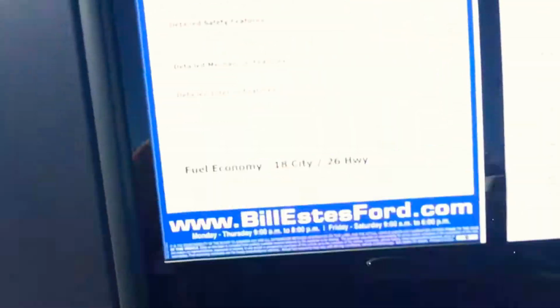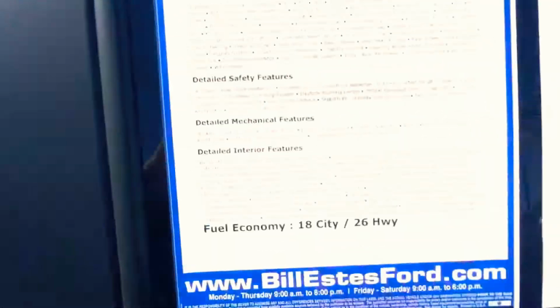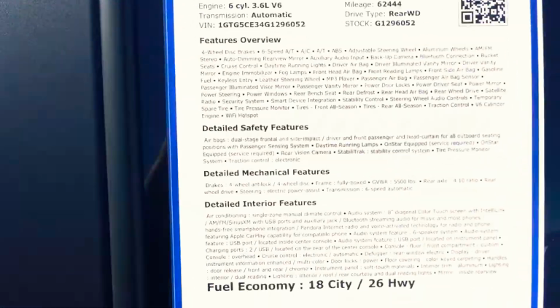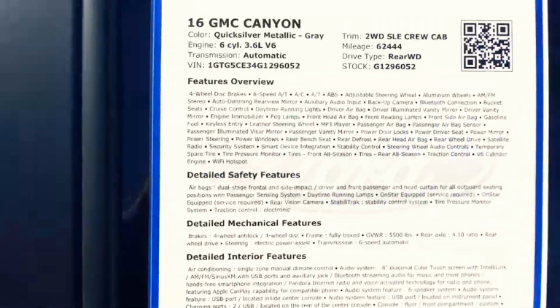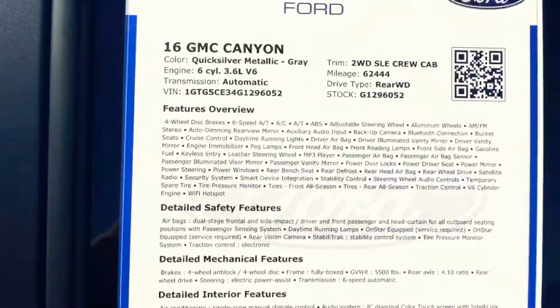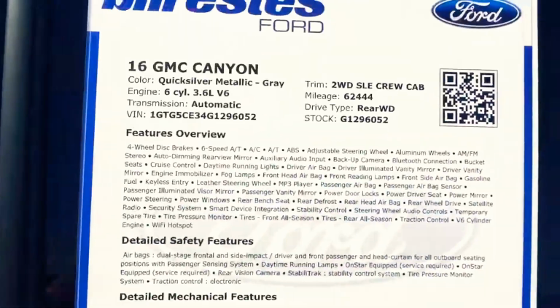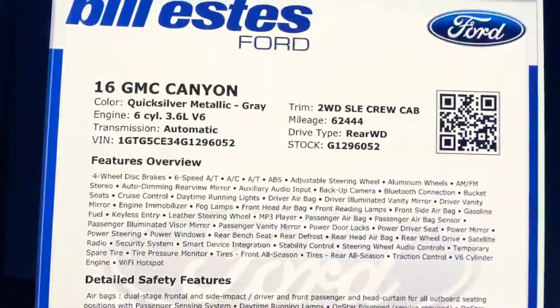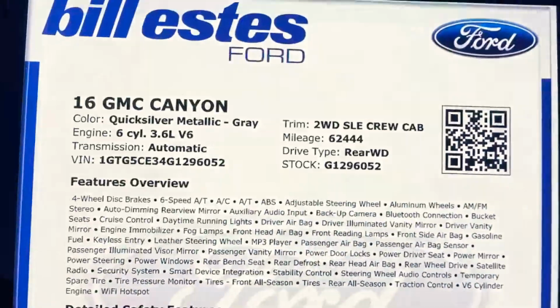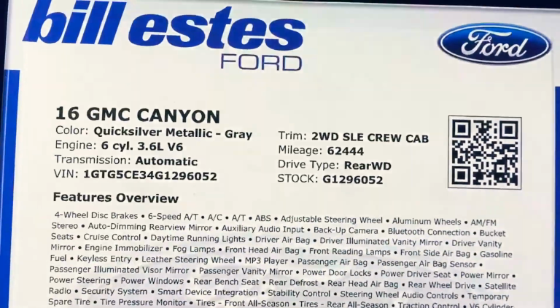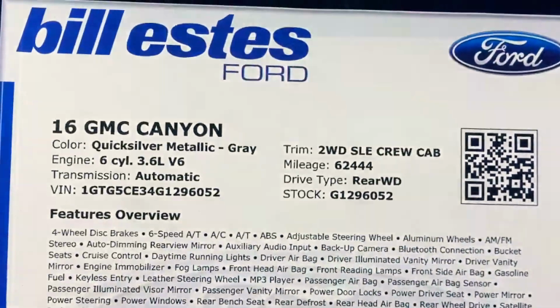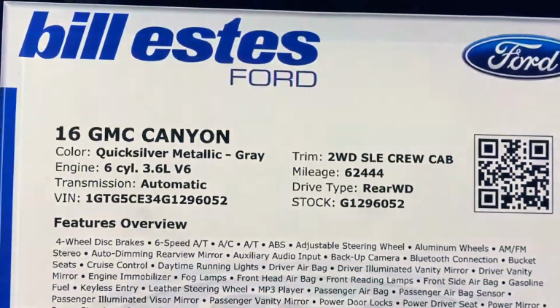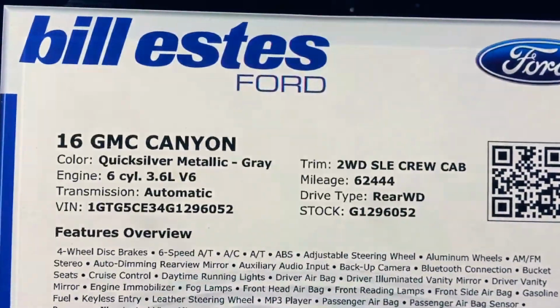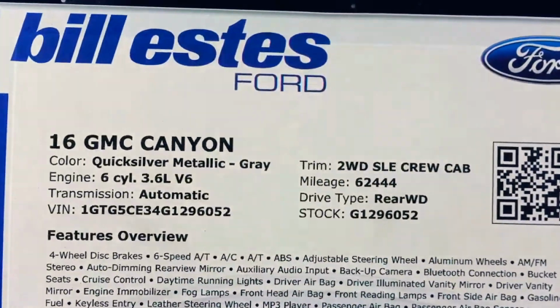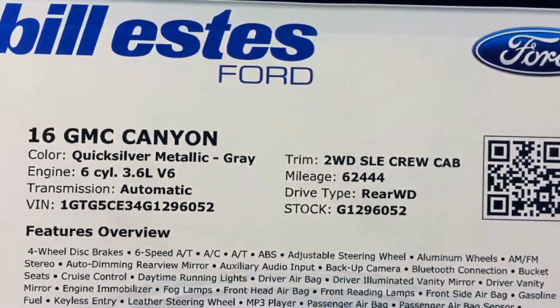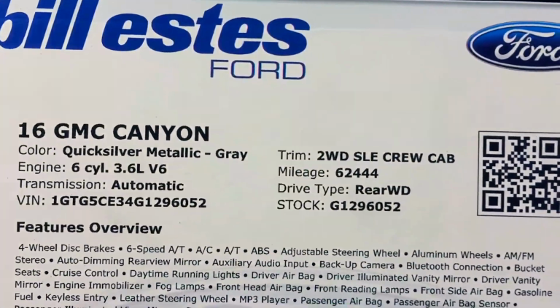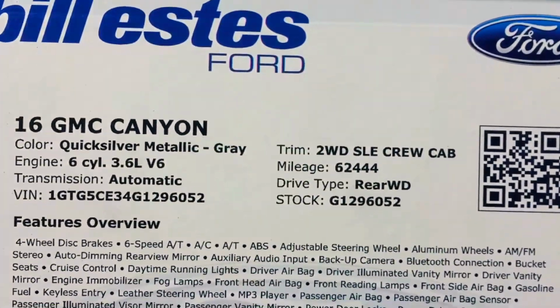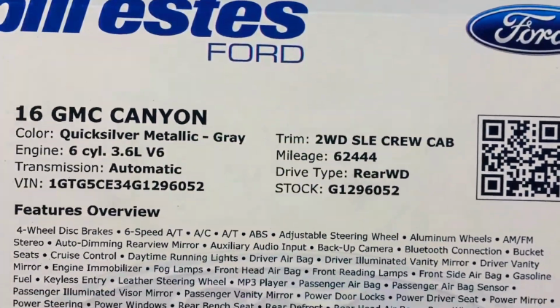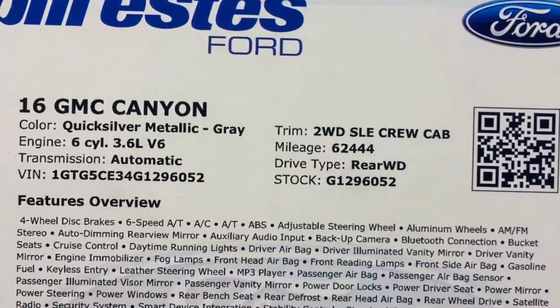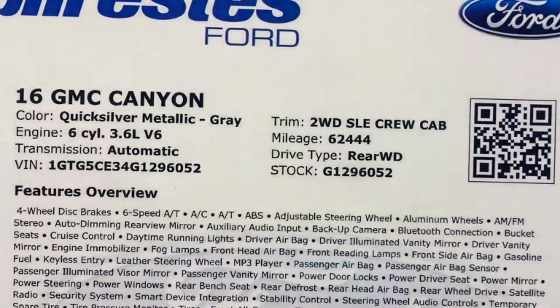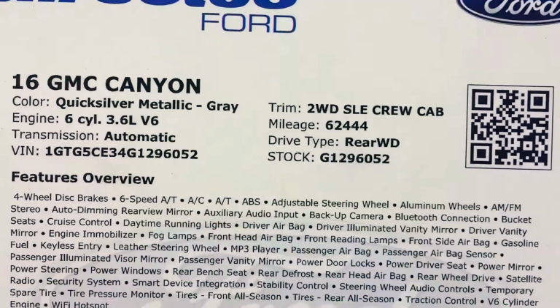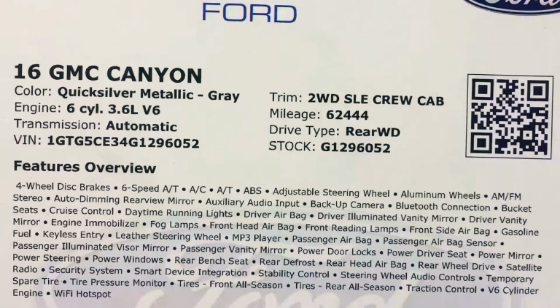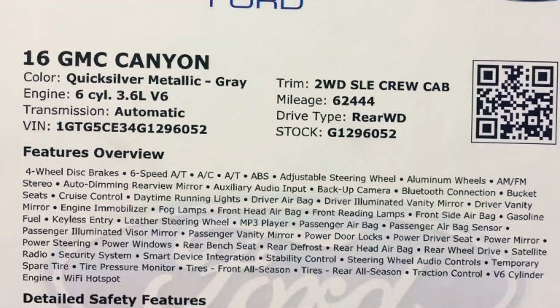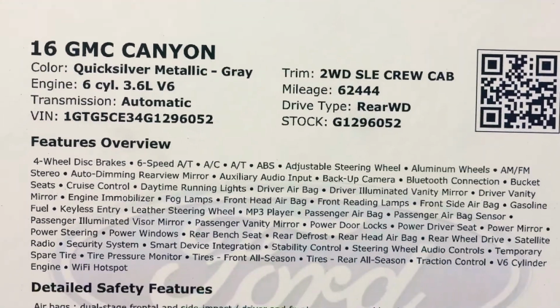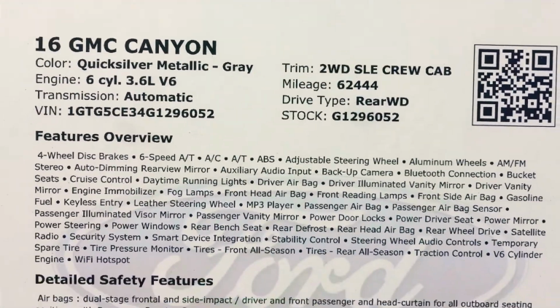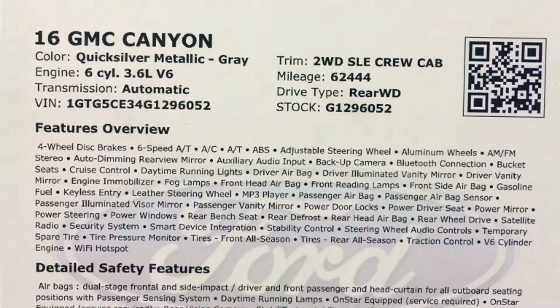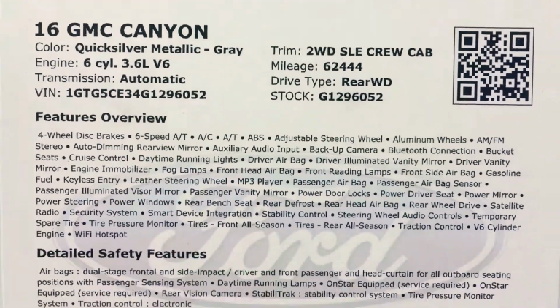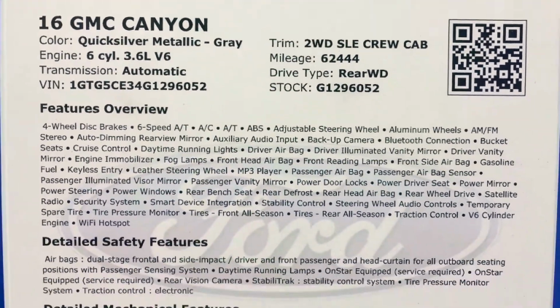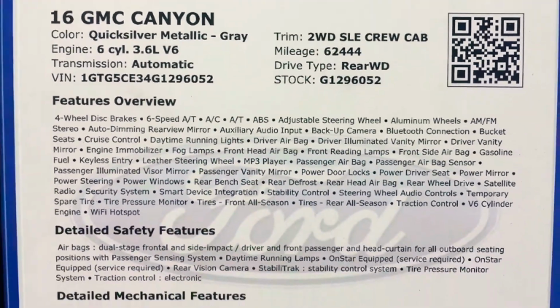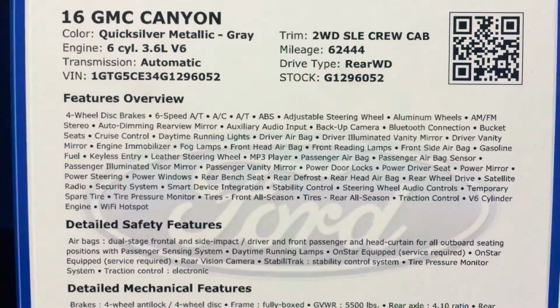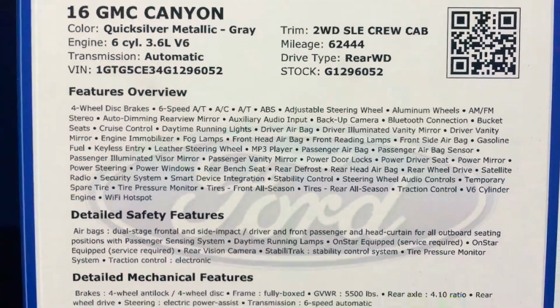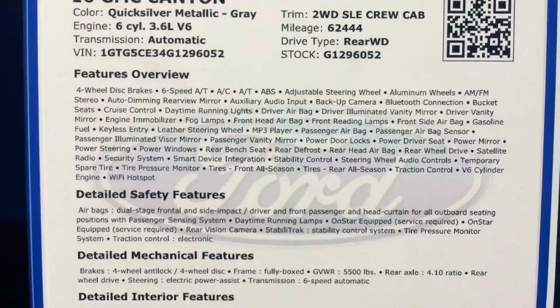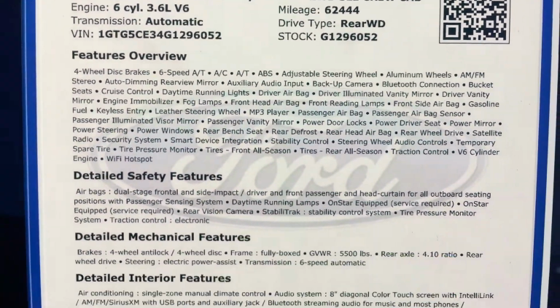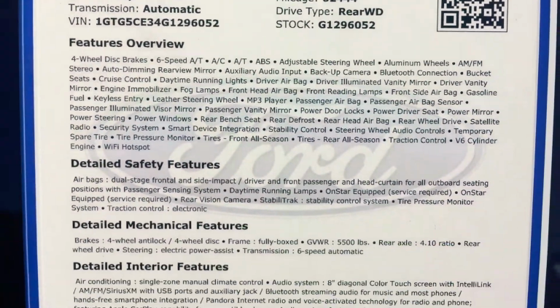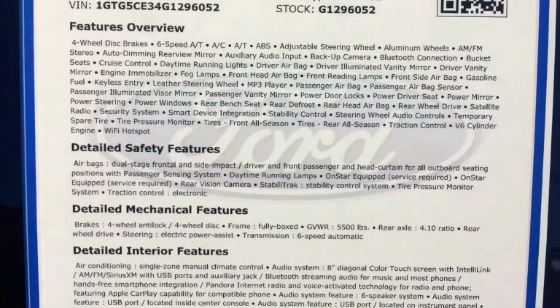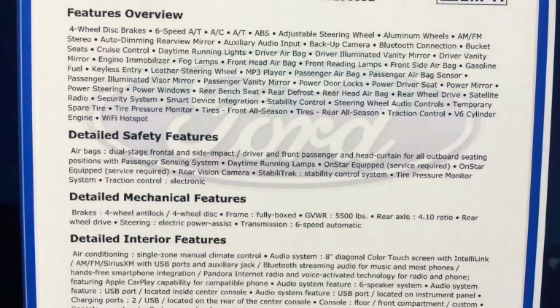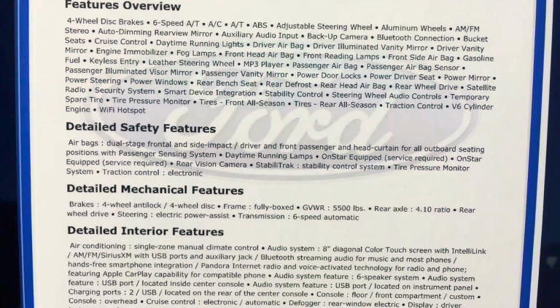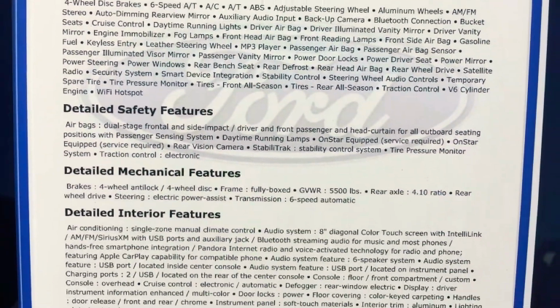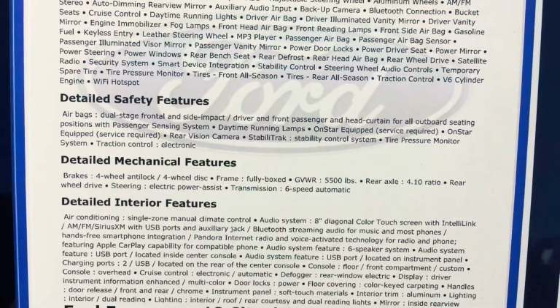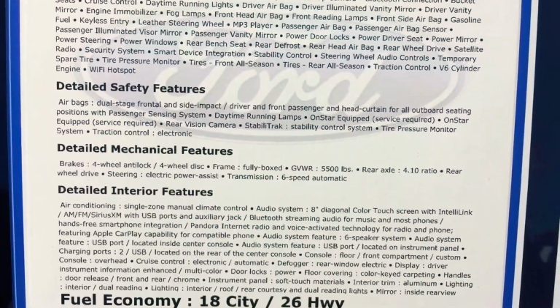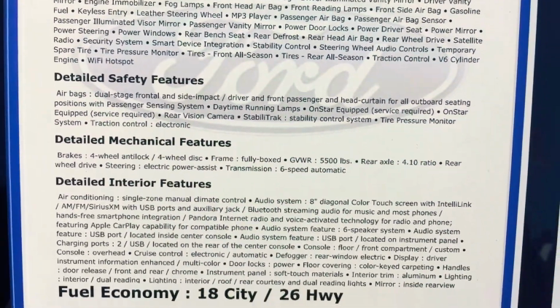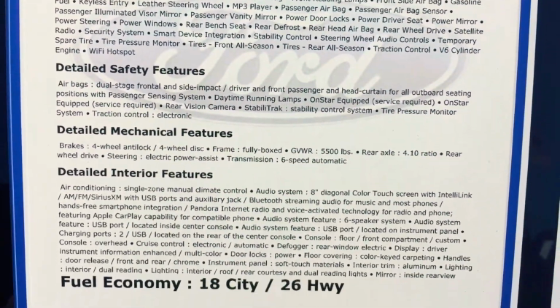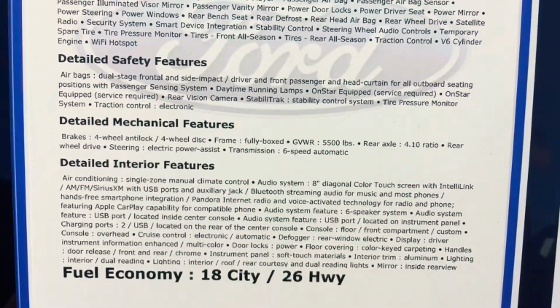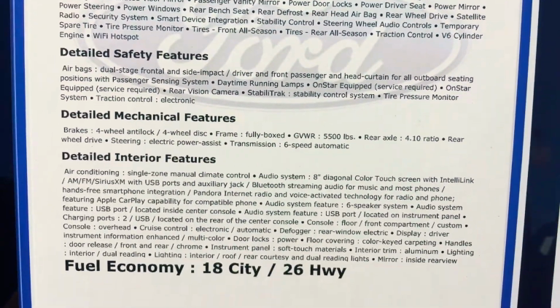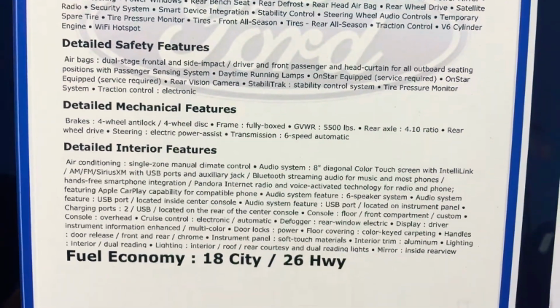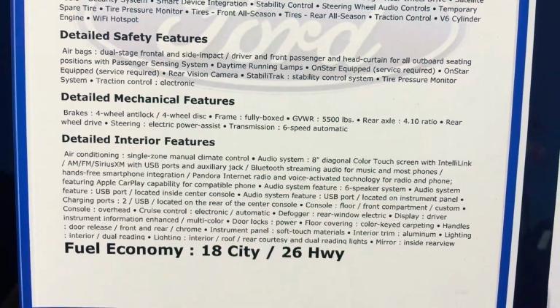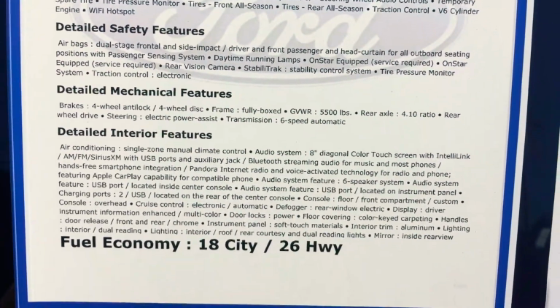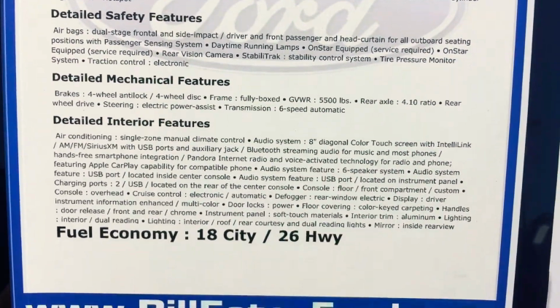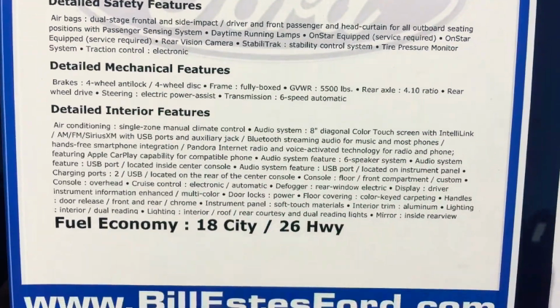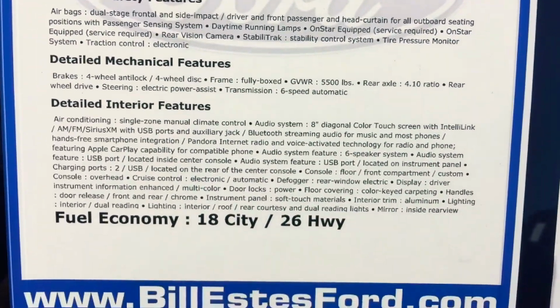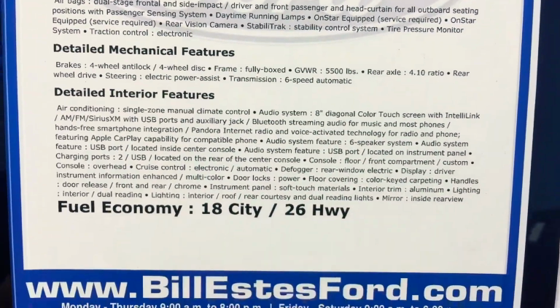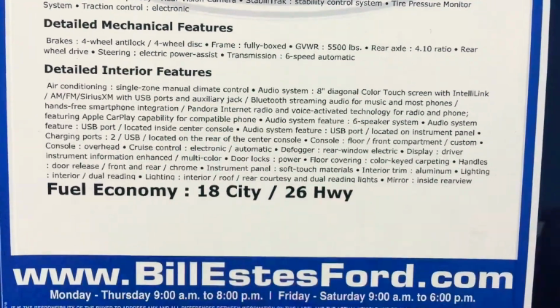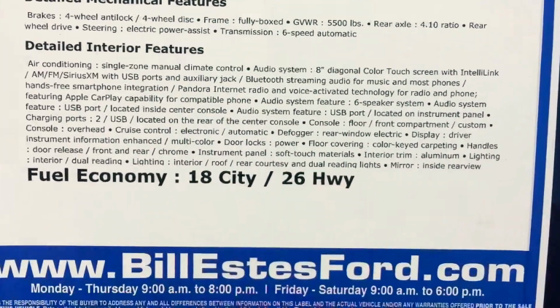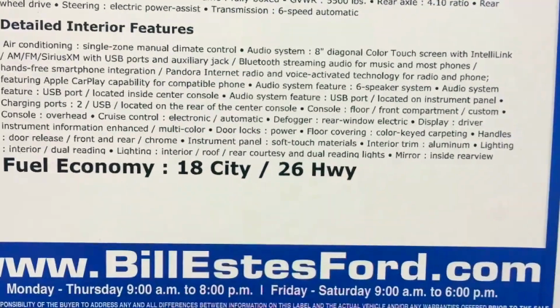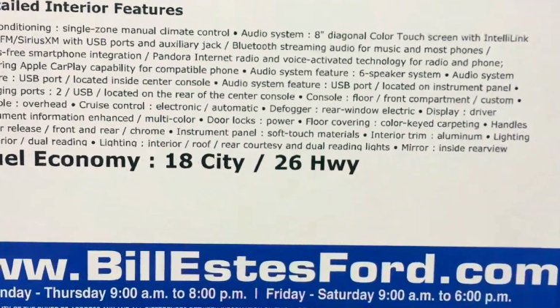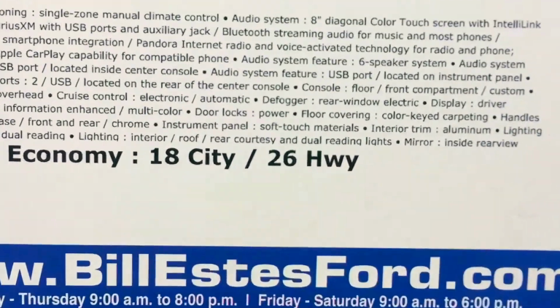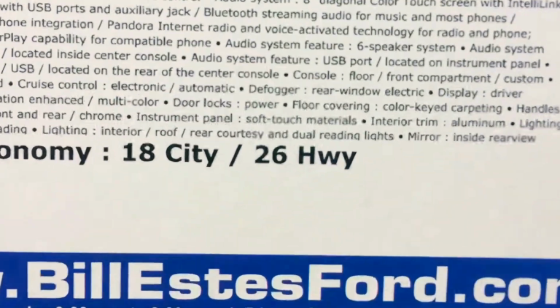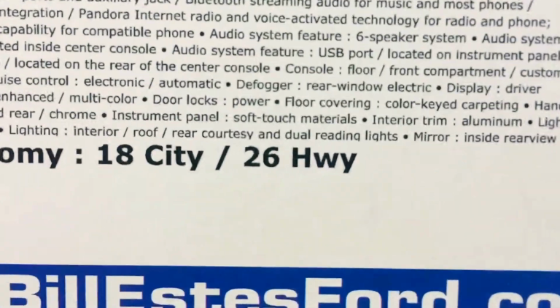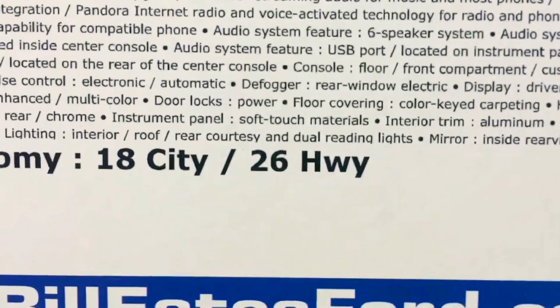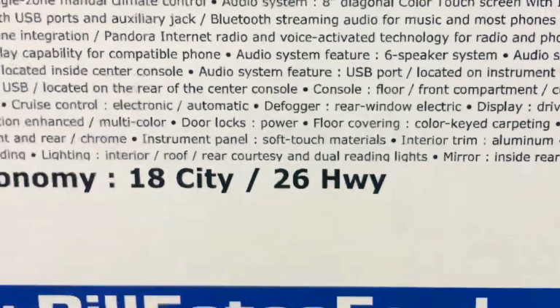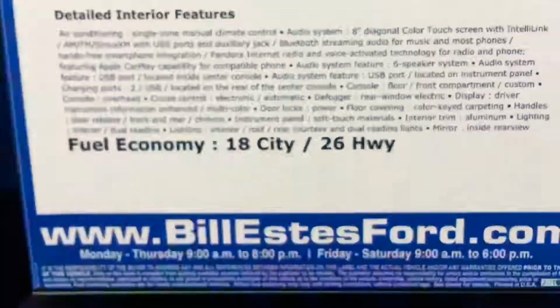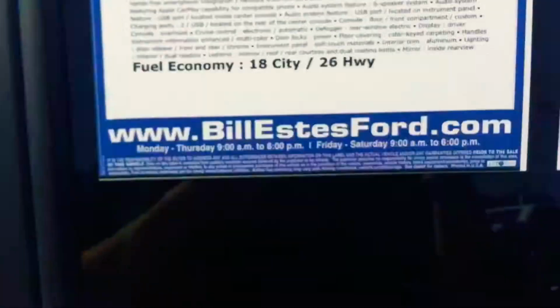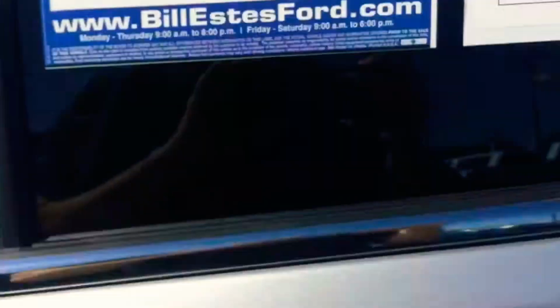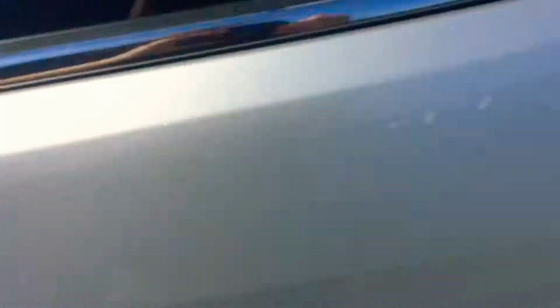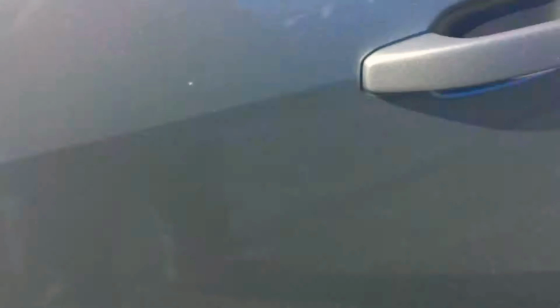I'll show you the window sticker here. It has all the options and everything on it. Really good gas mileage for a truck.